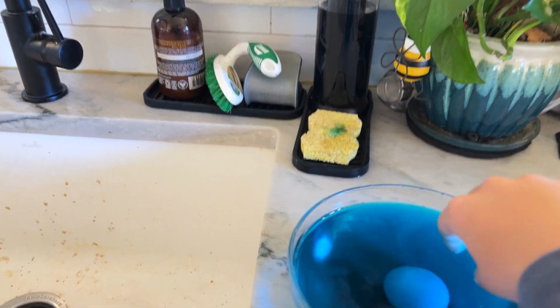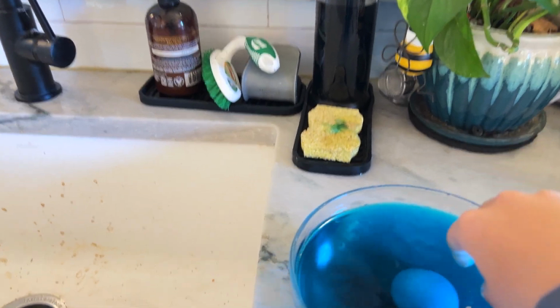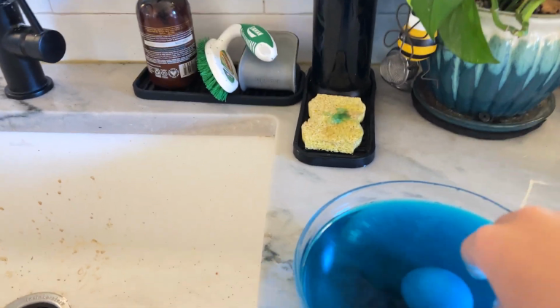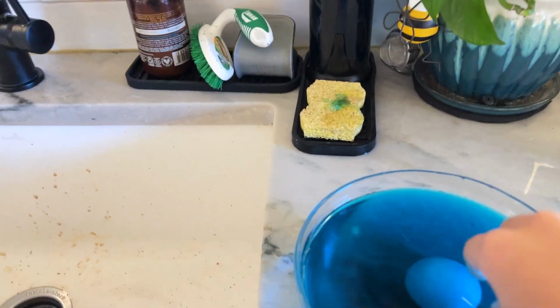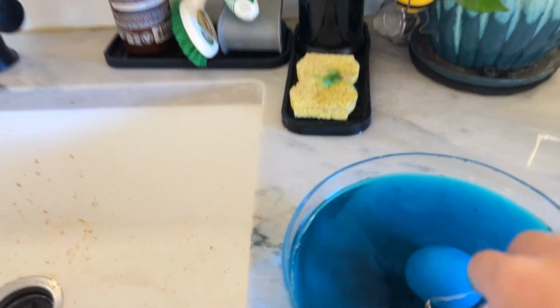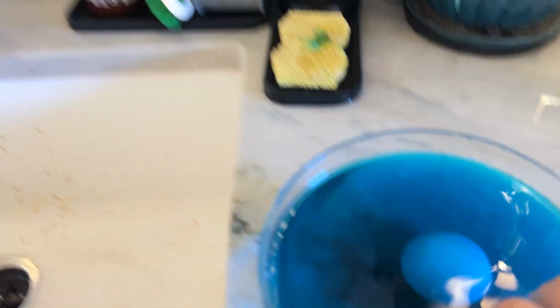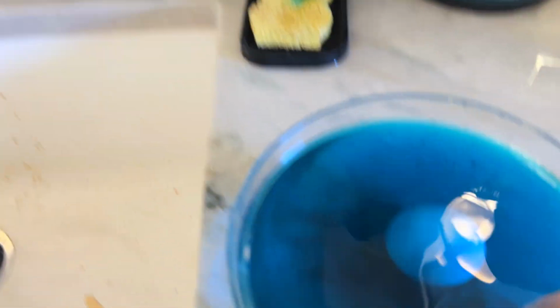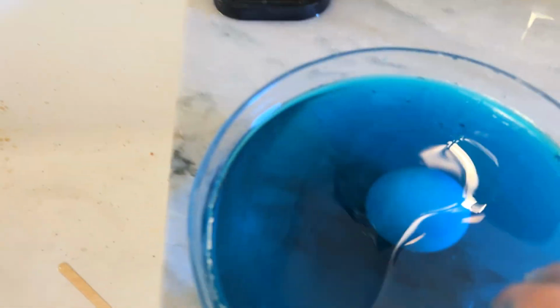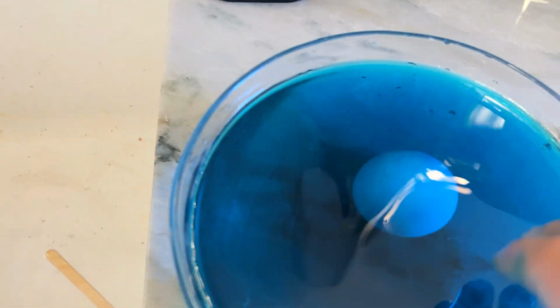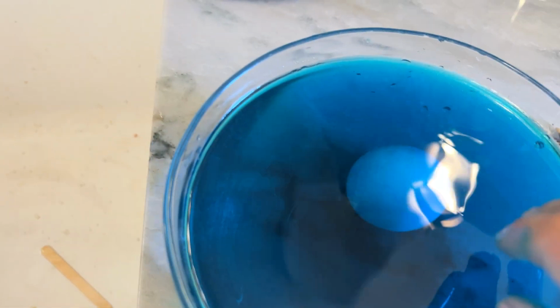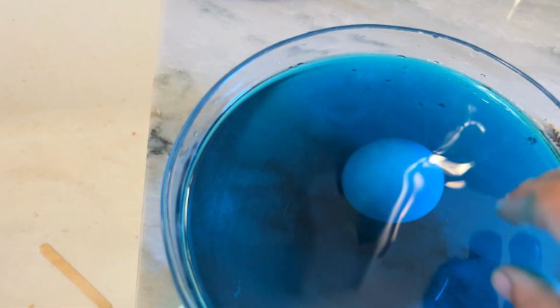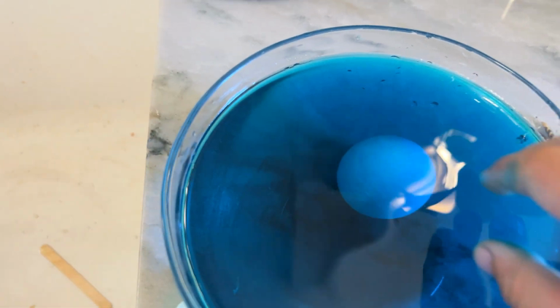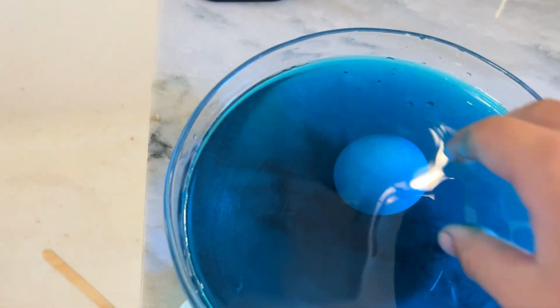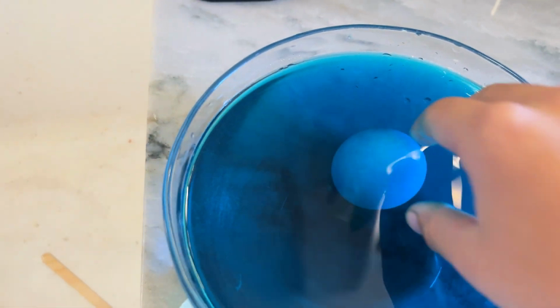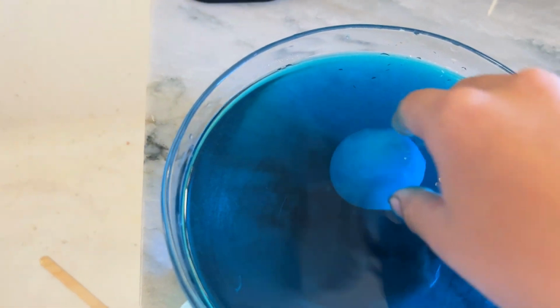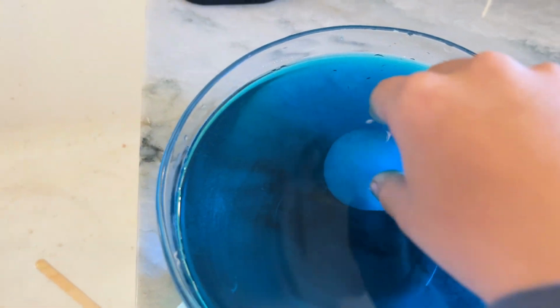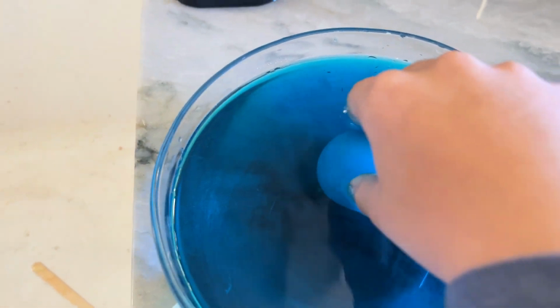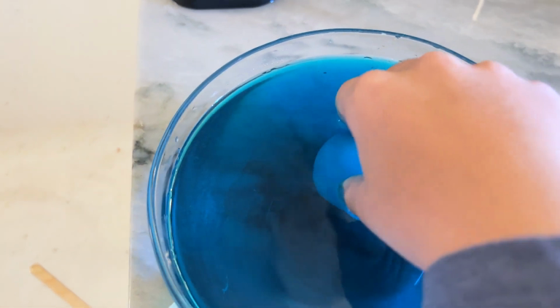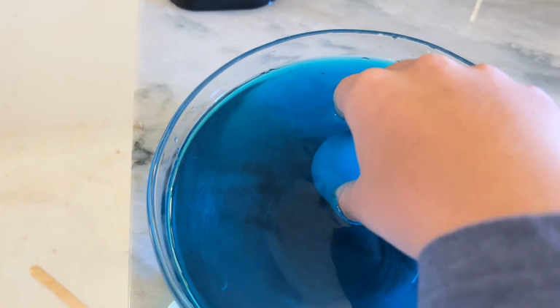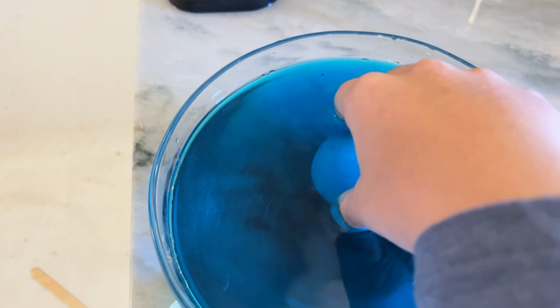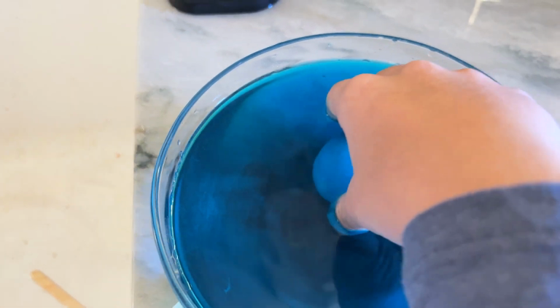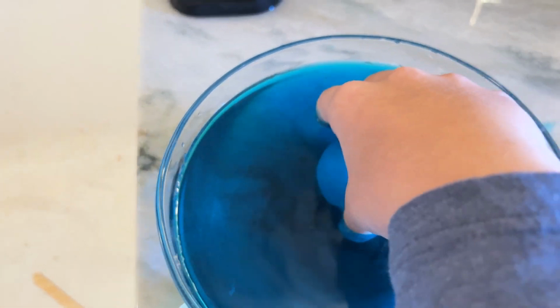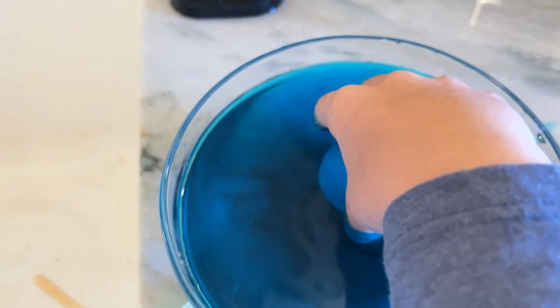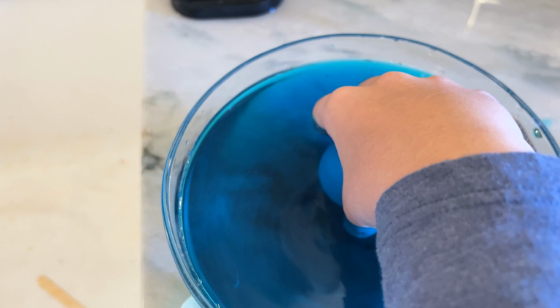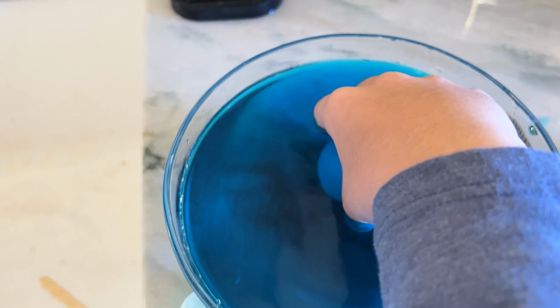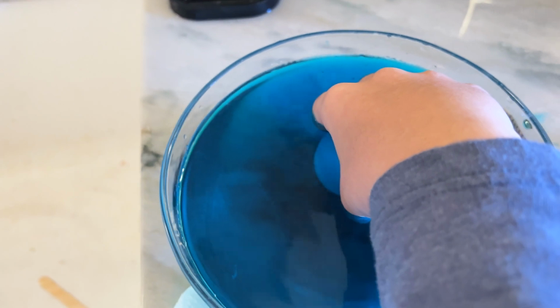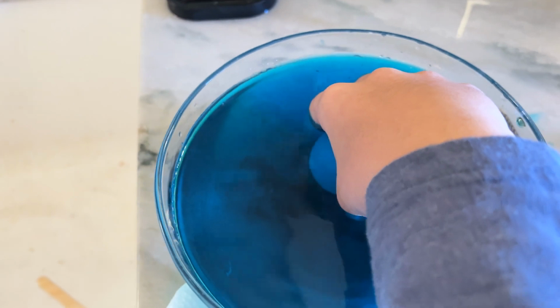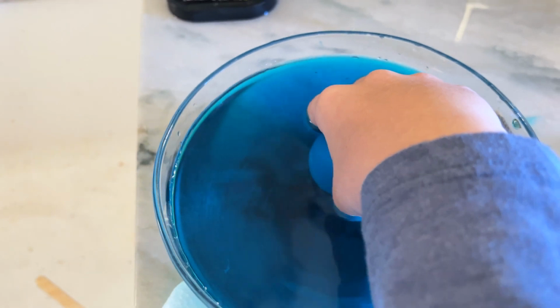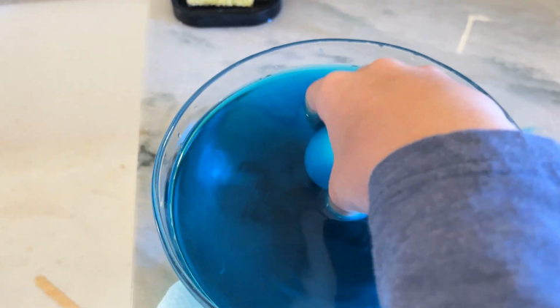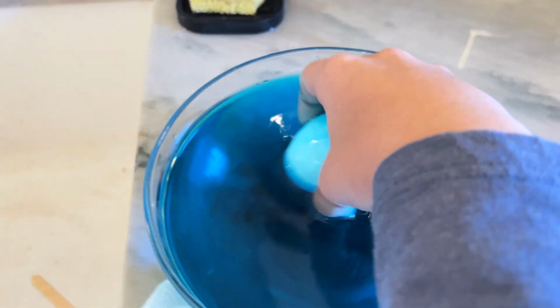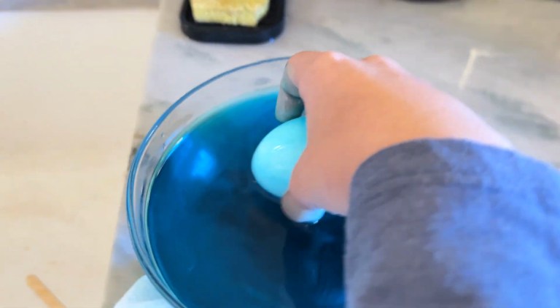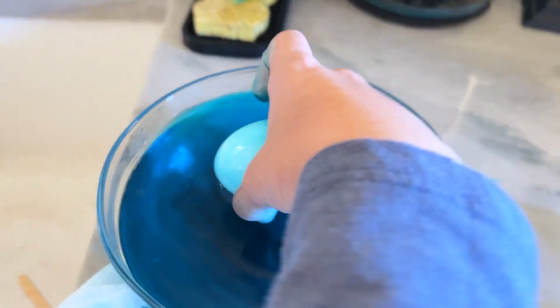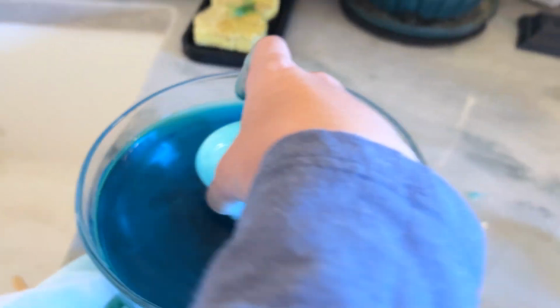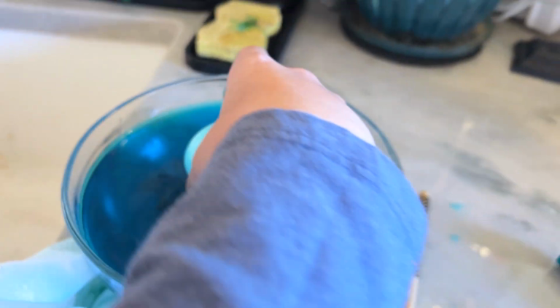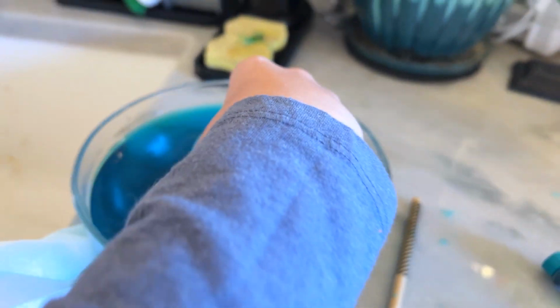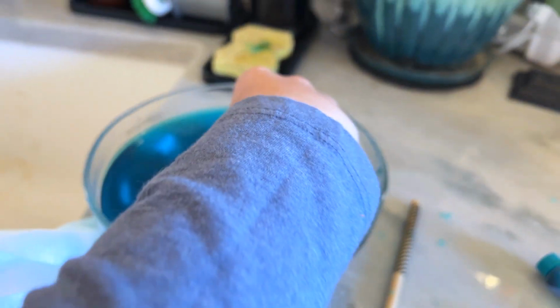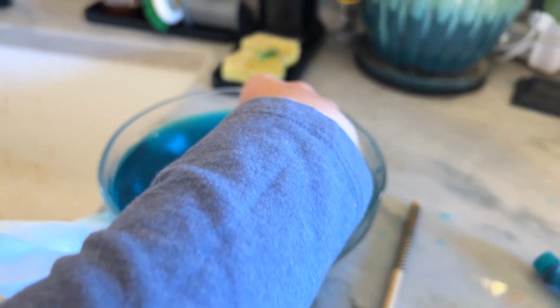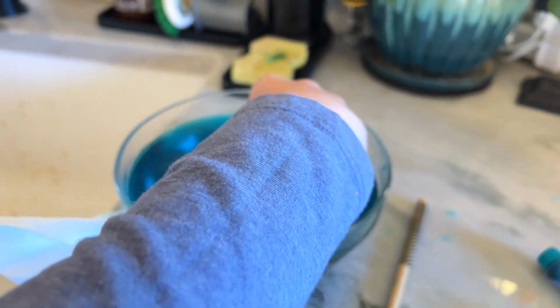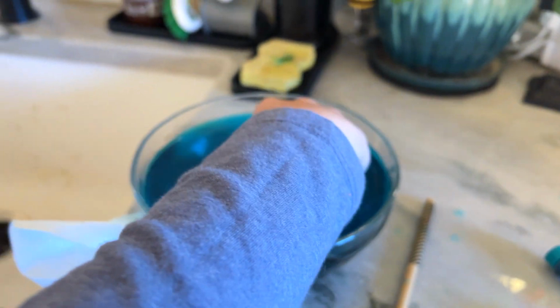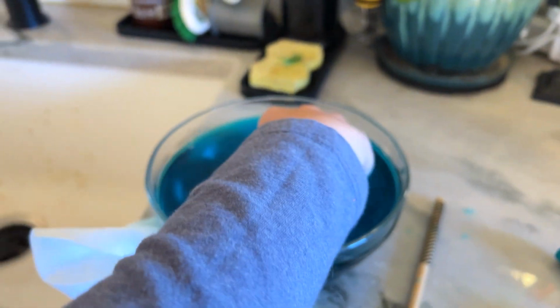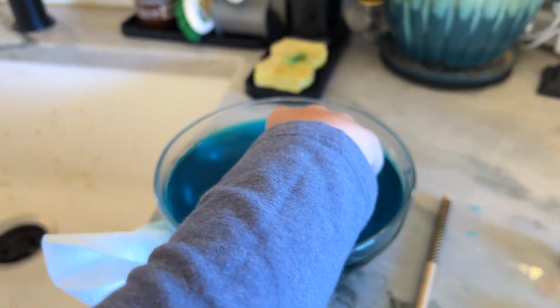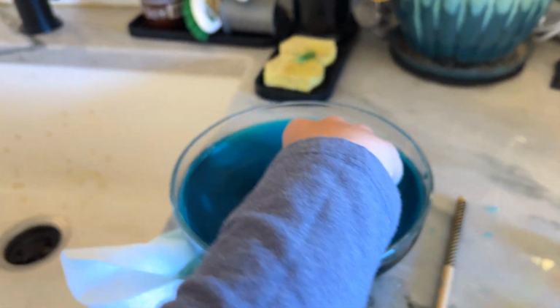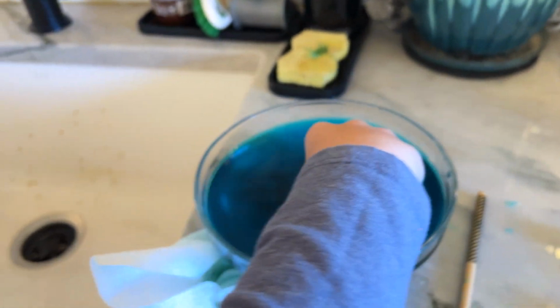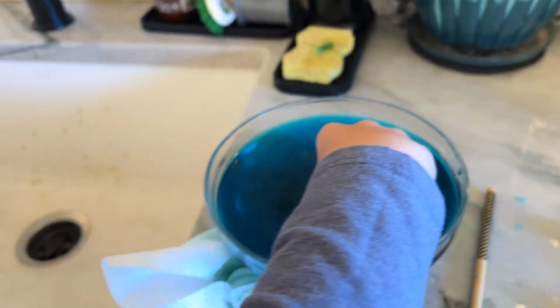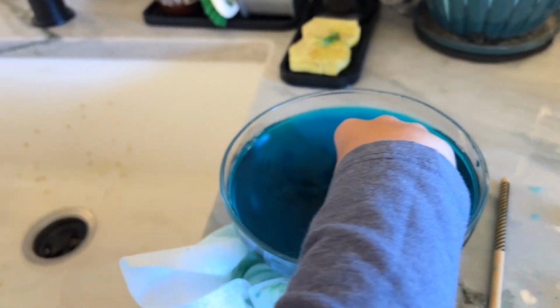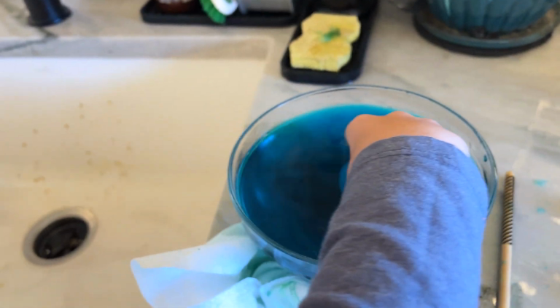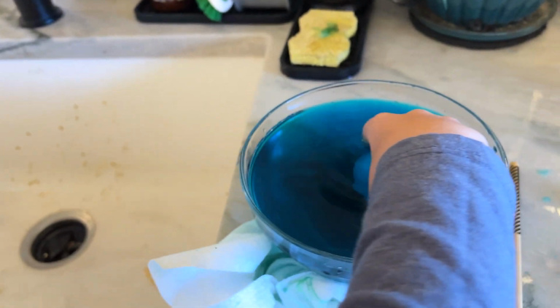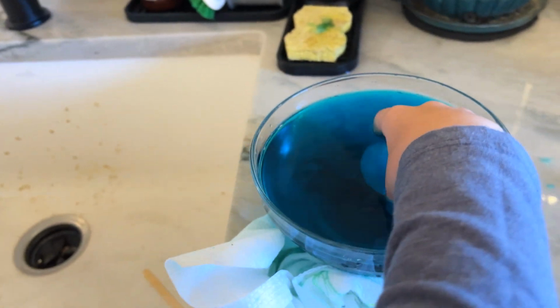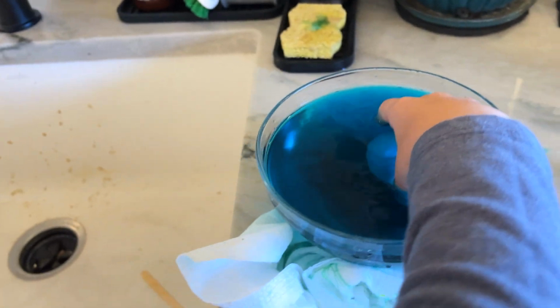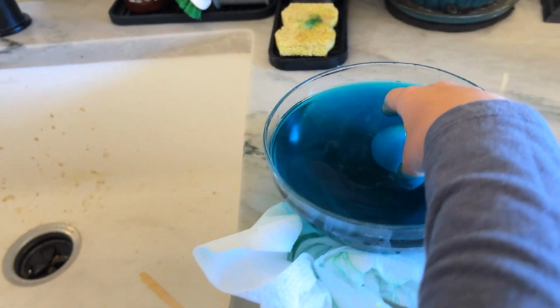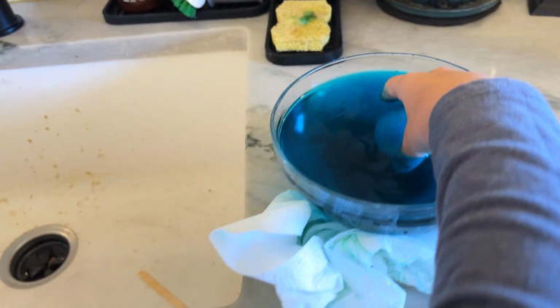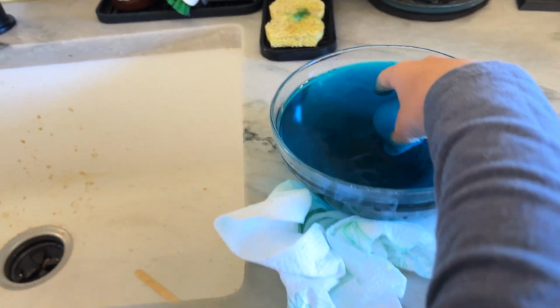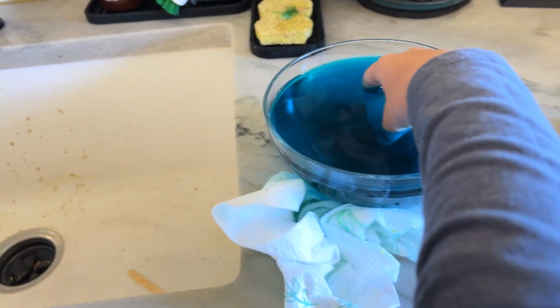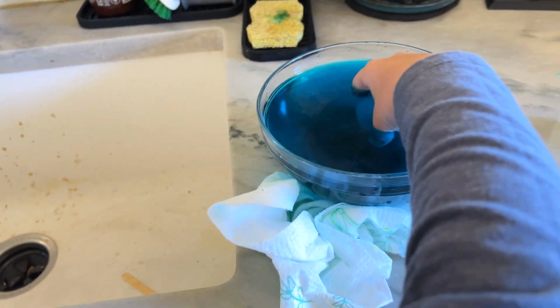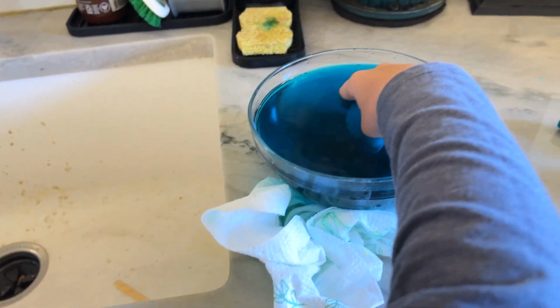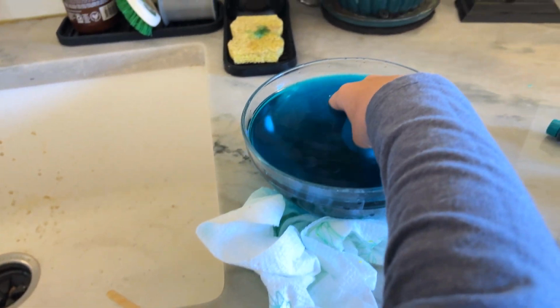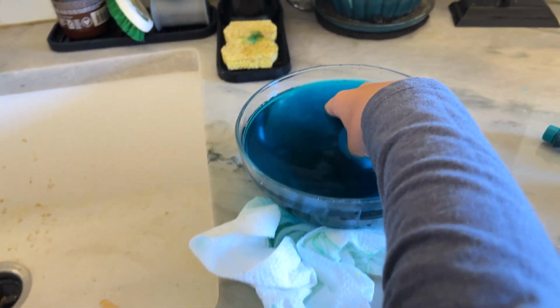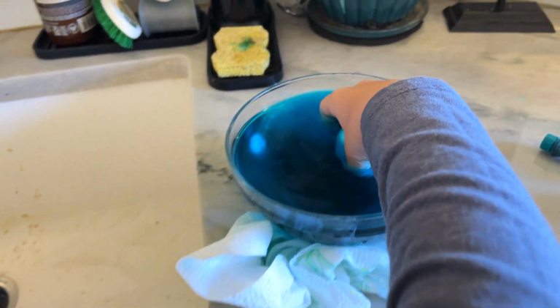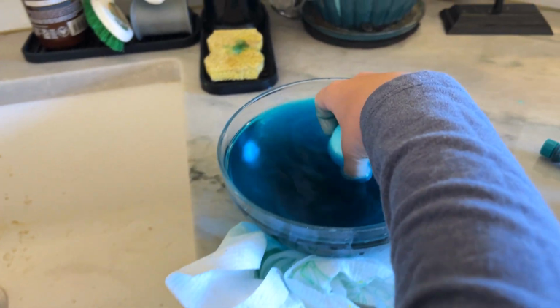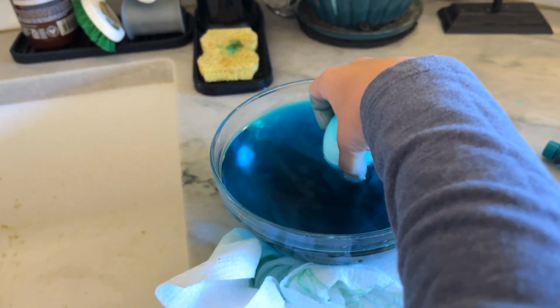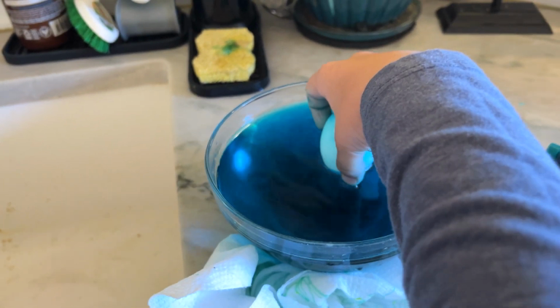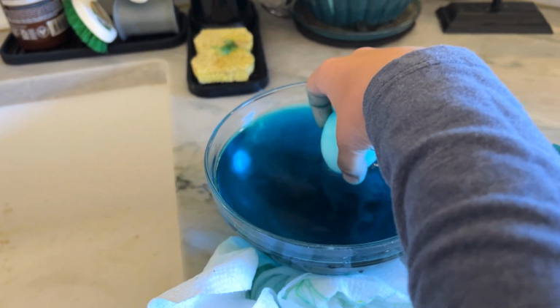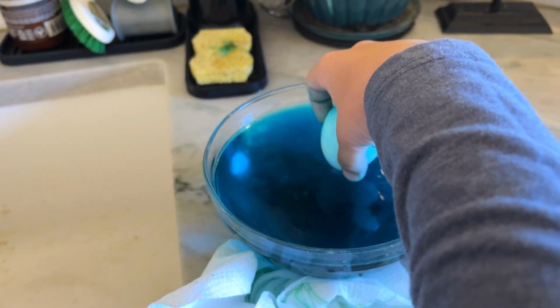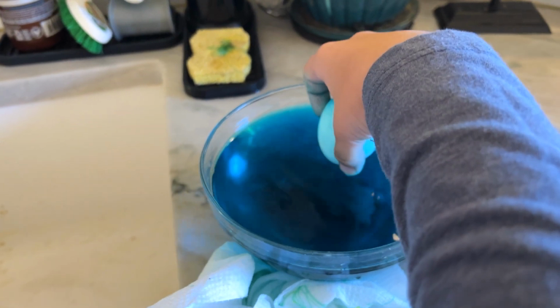Are you floating? Yes! It also floats if it's bad, just so we're clear. So he did this at school and wanted to try it today.